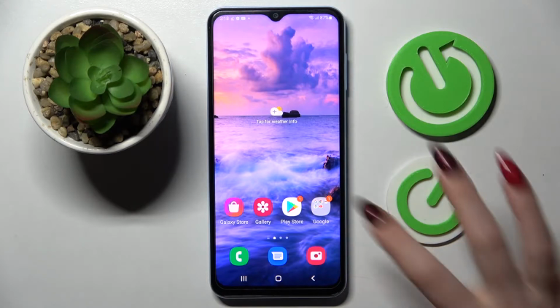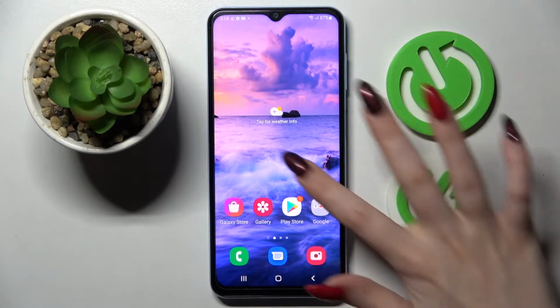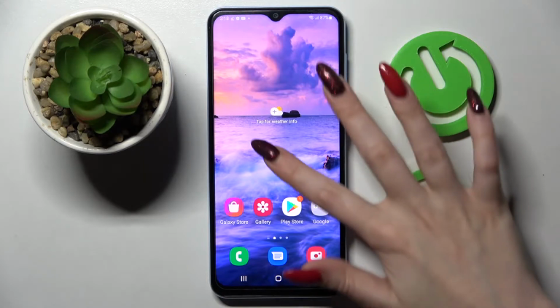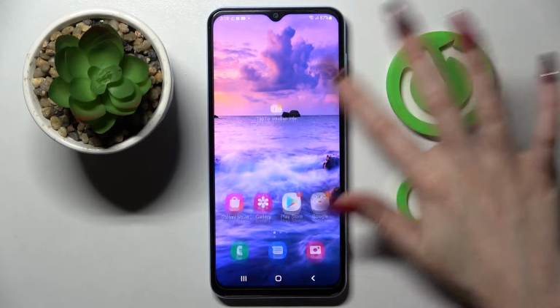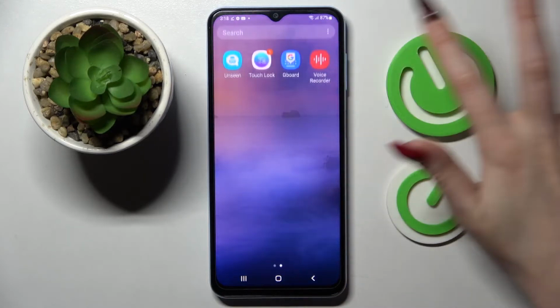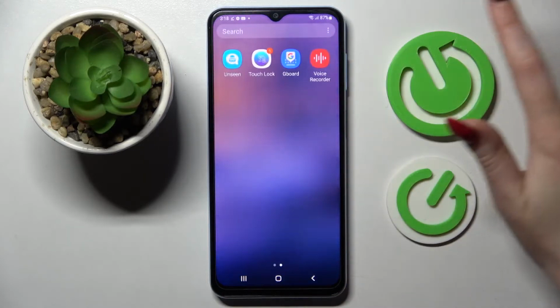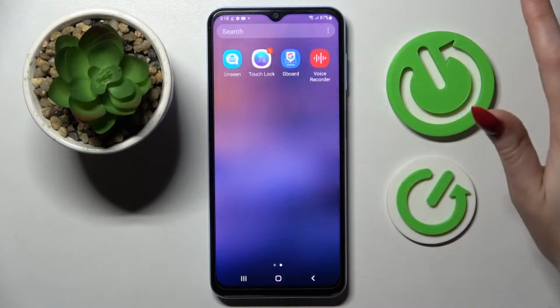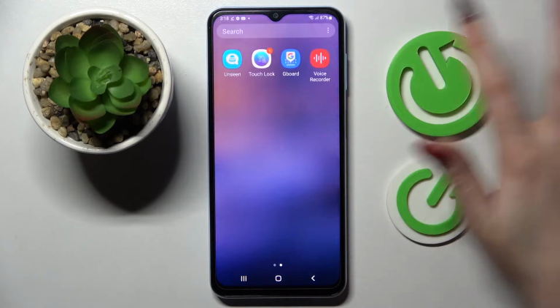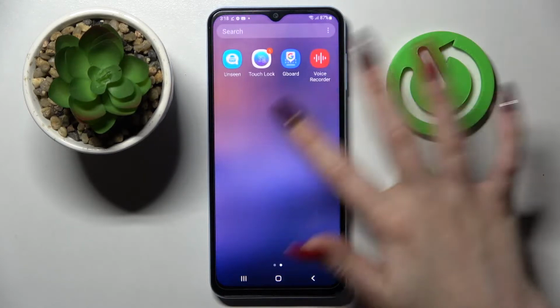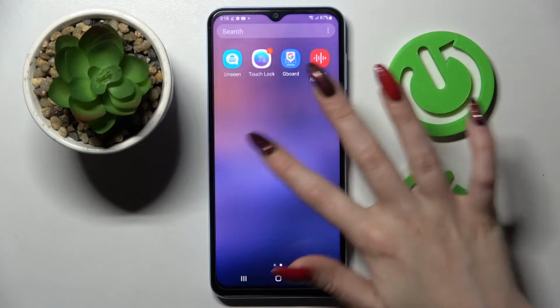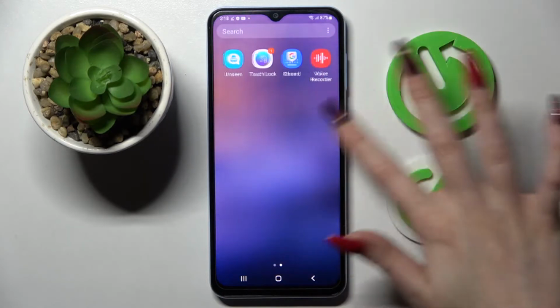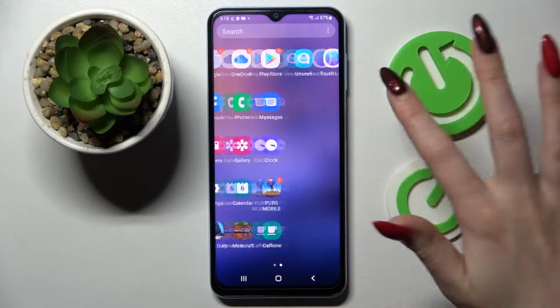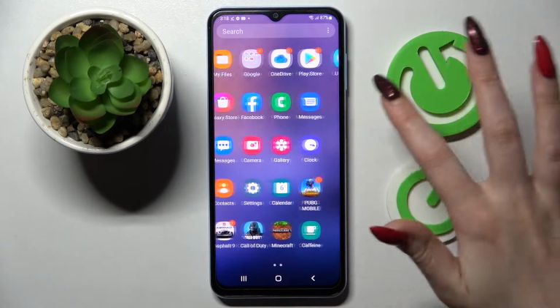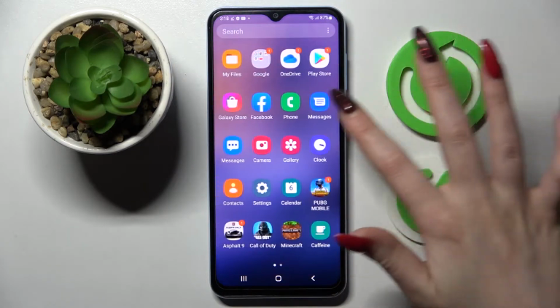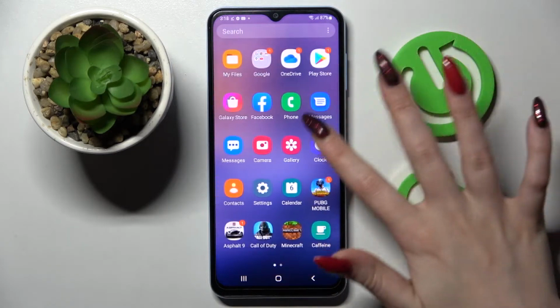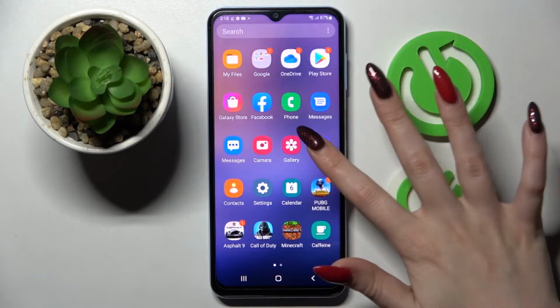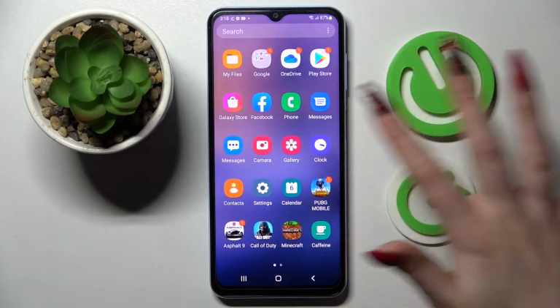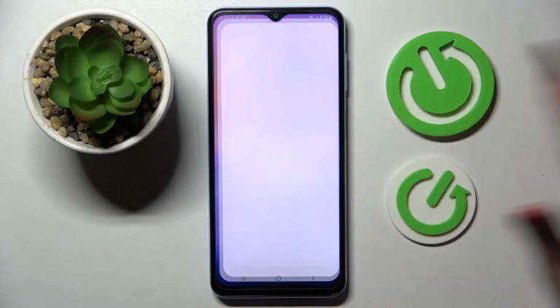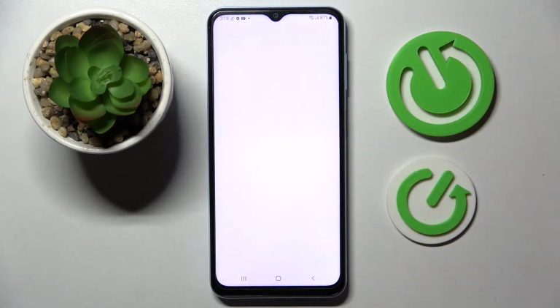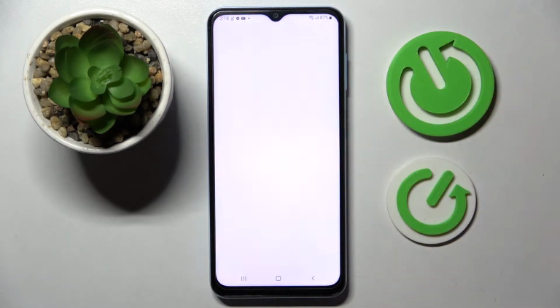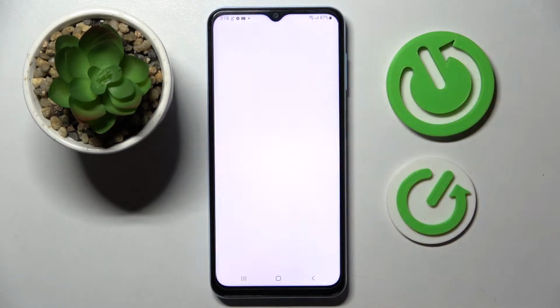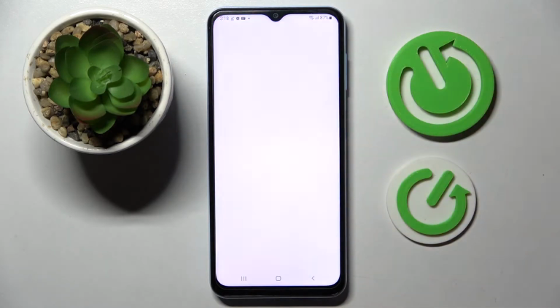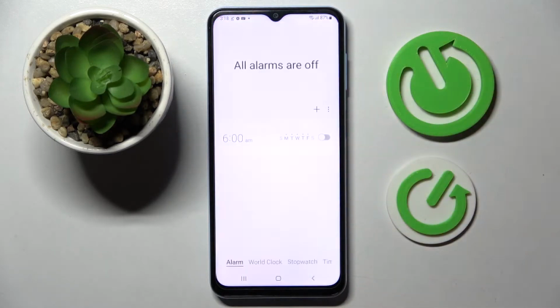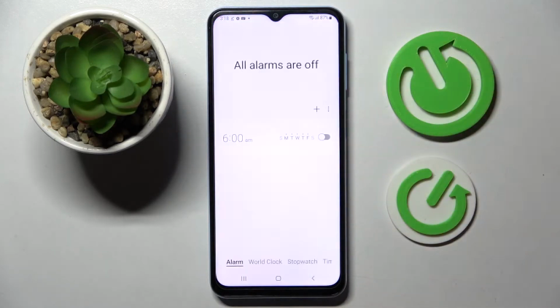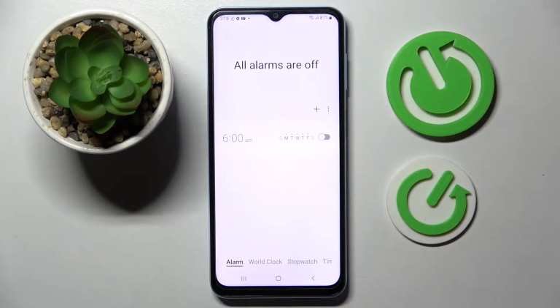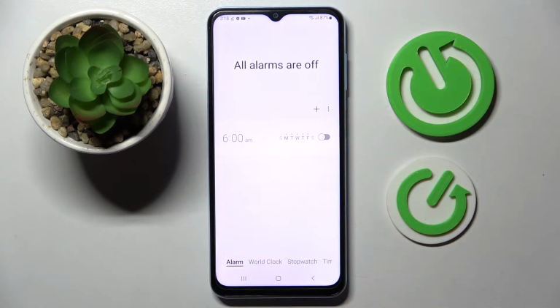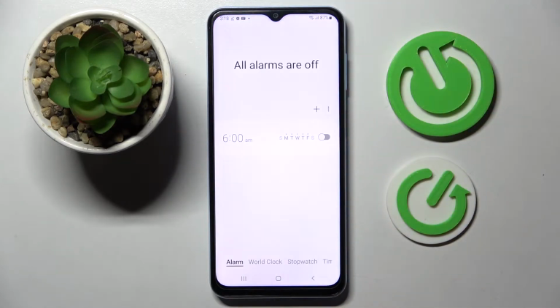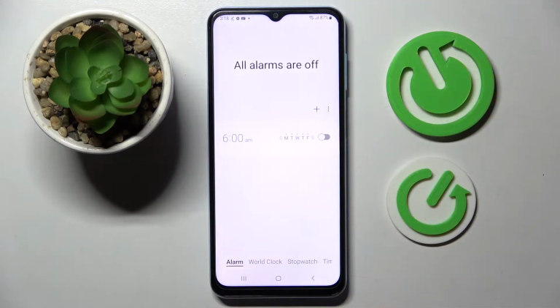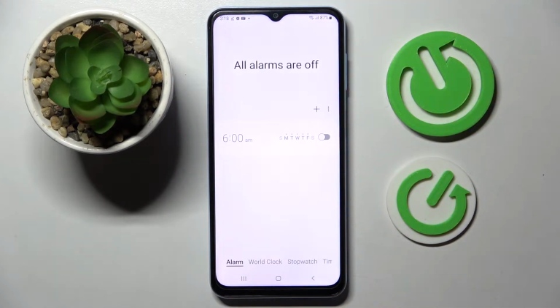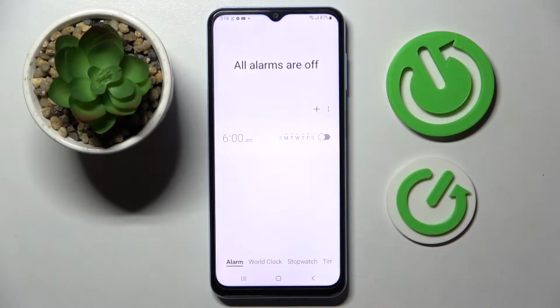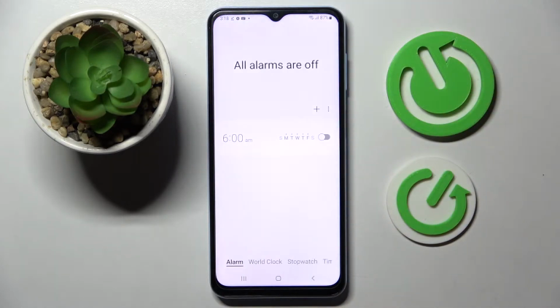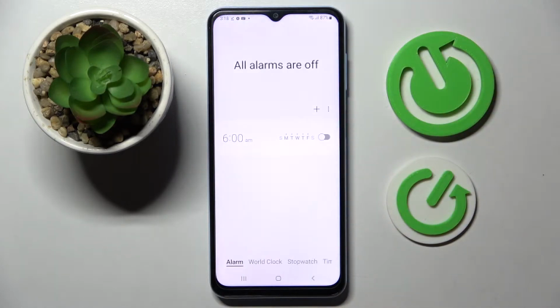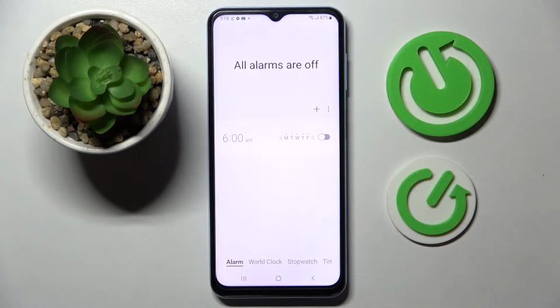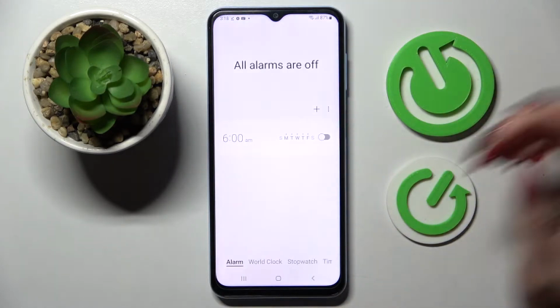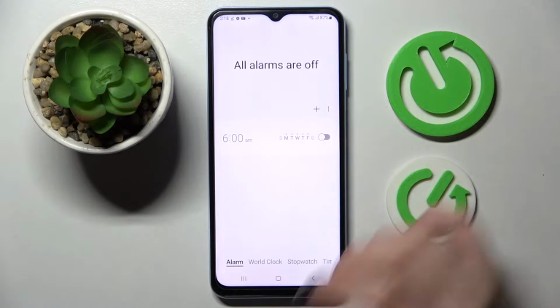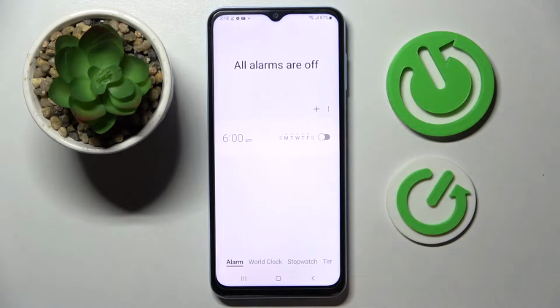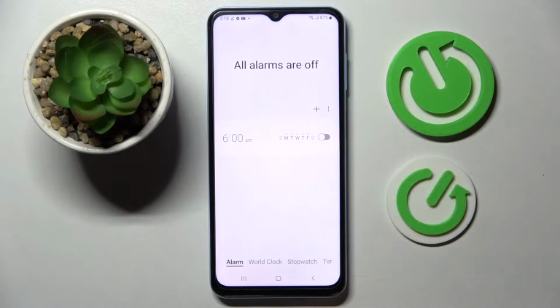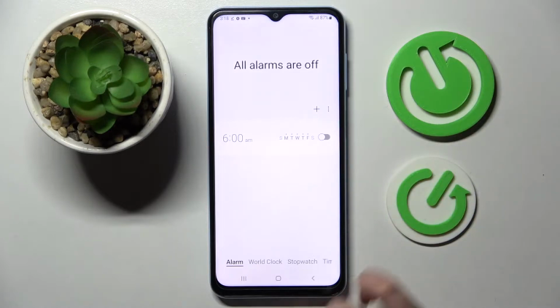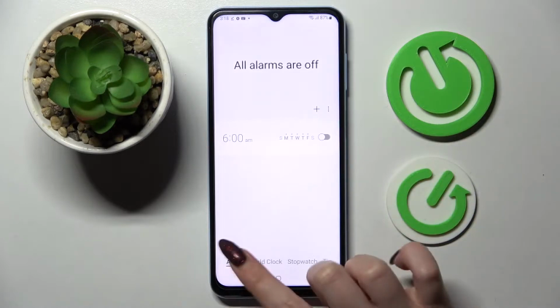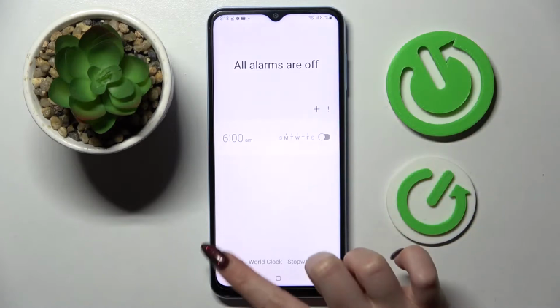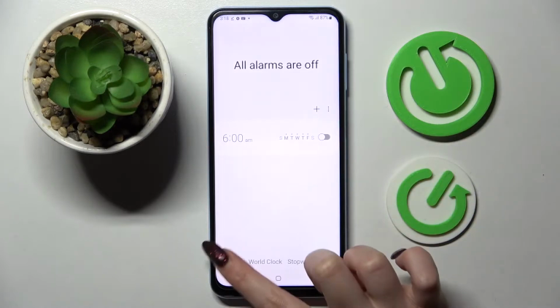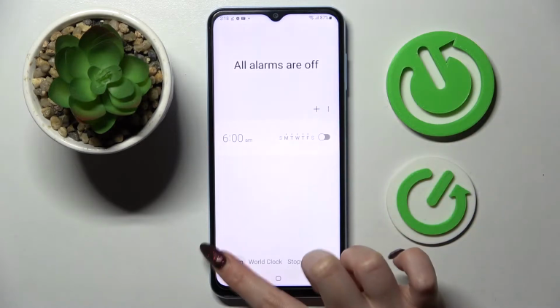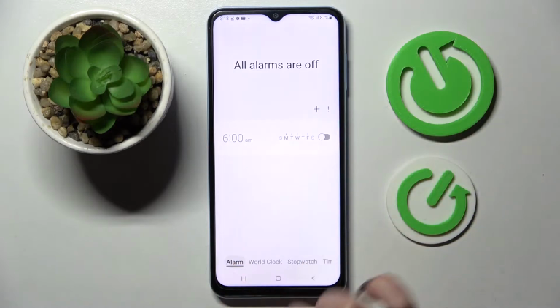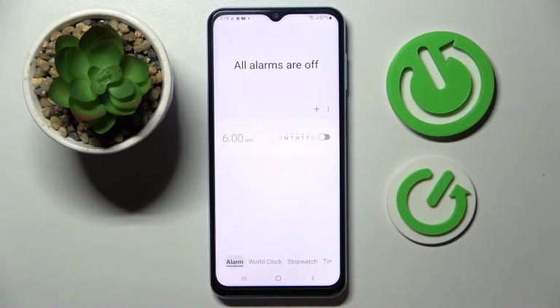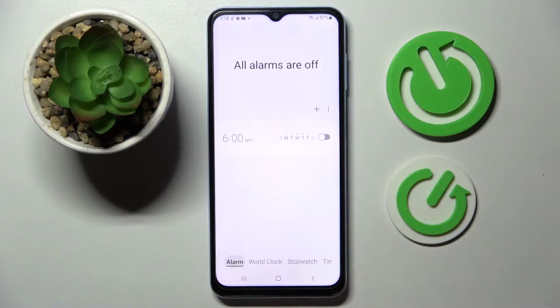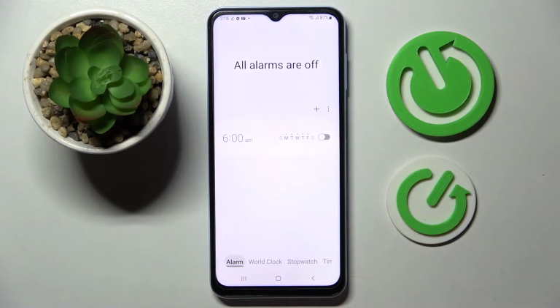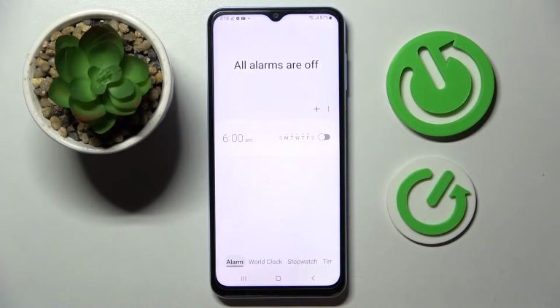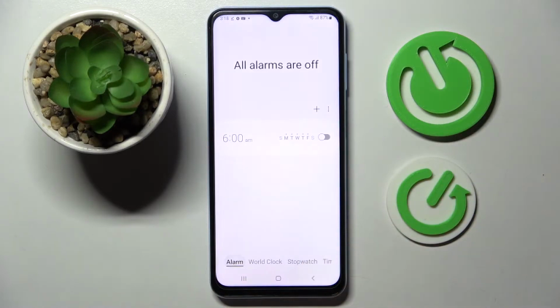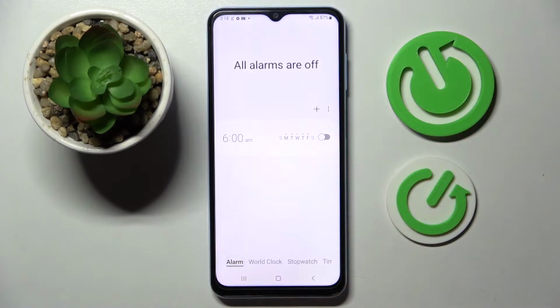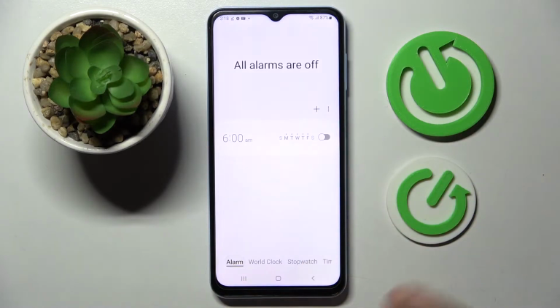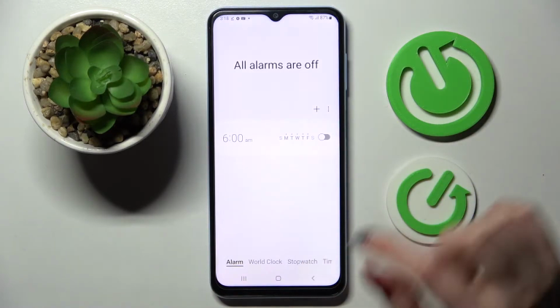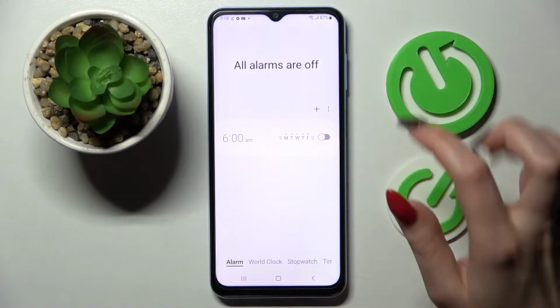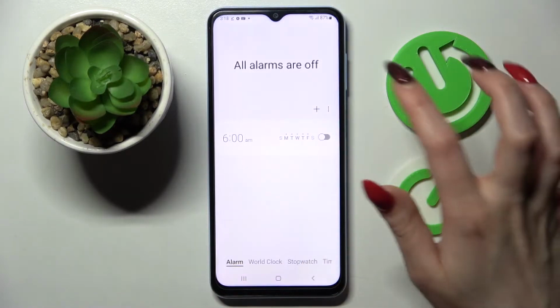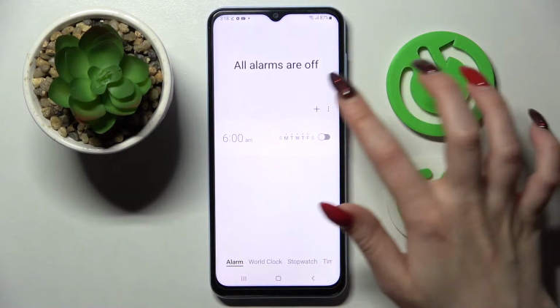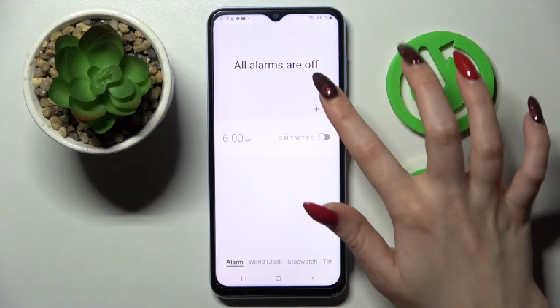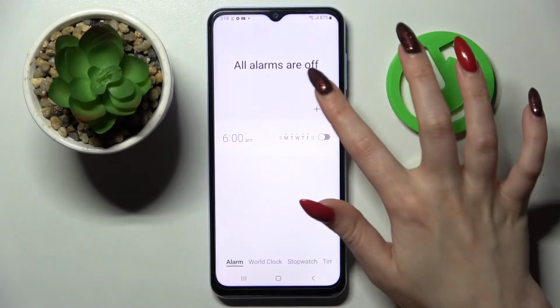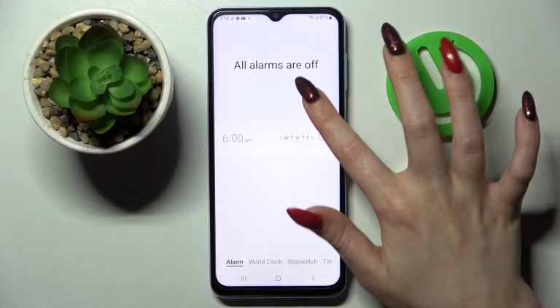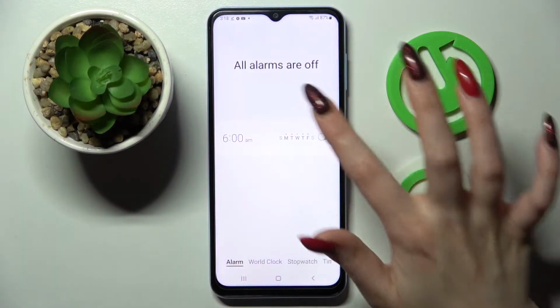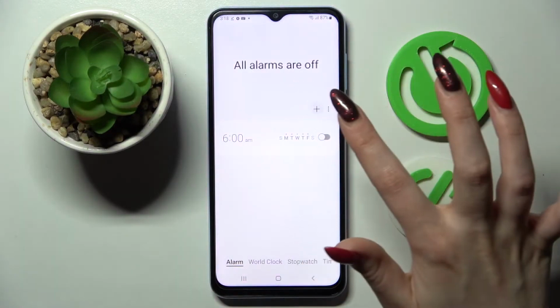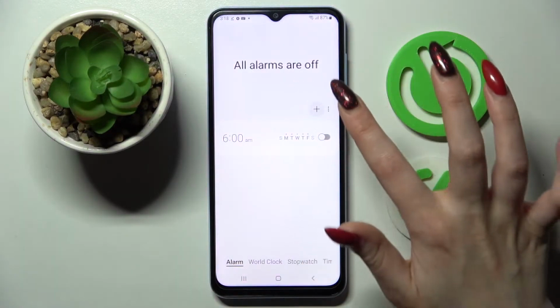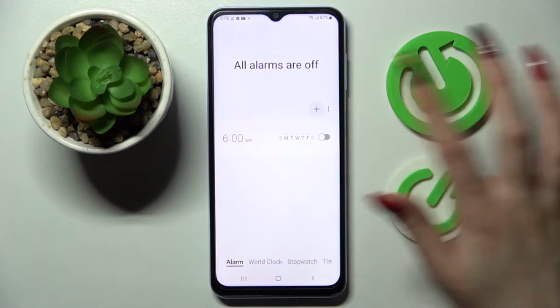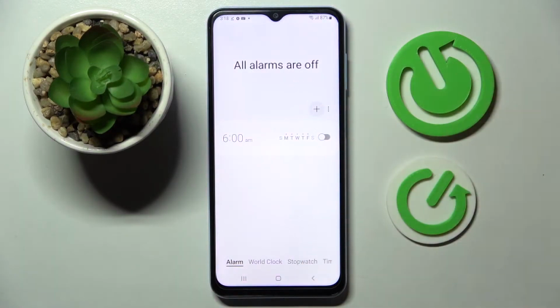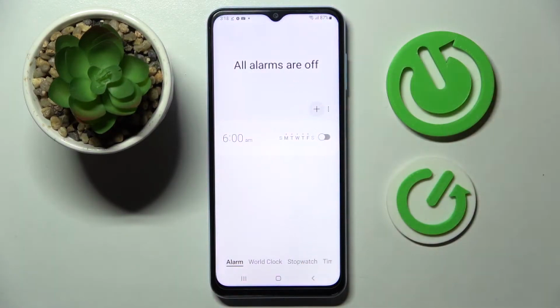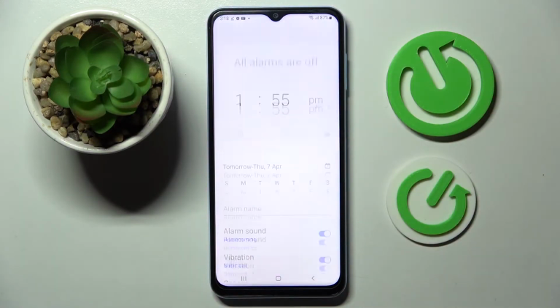First of all you need to find Clock and tap on it. Then select Alarm at the bottom left corner if it's not already on, and tap on this plus icon.